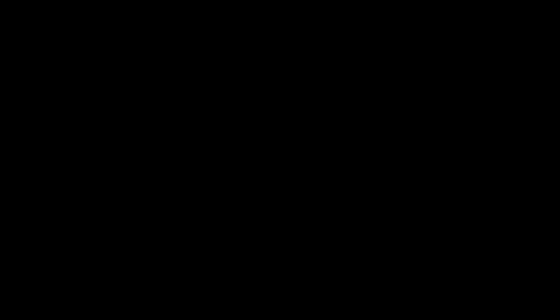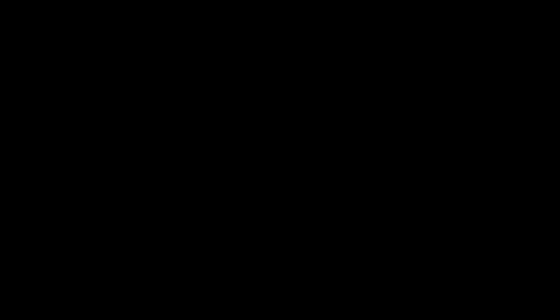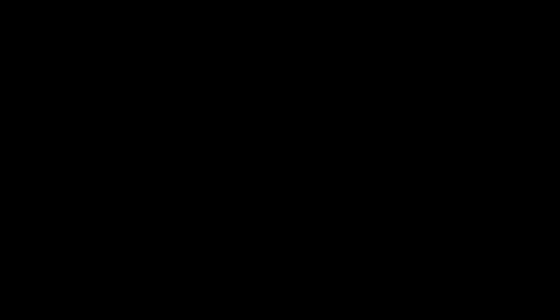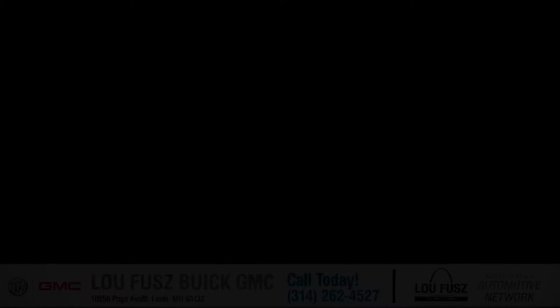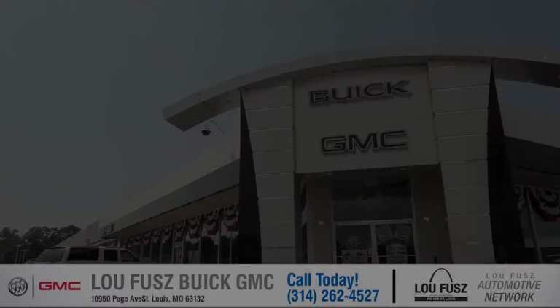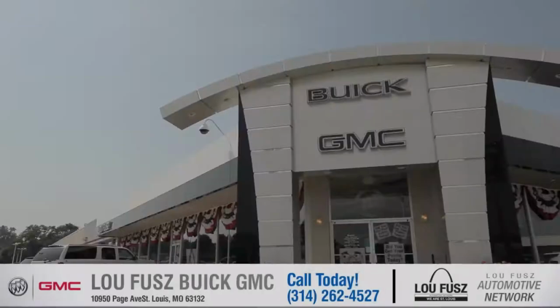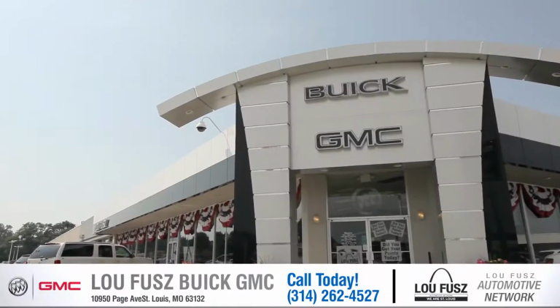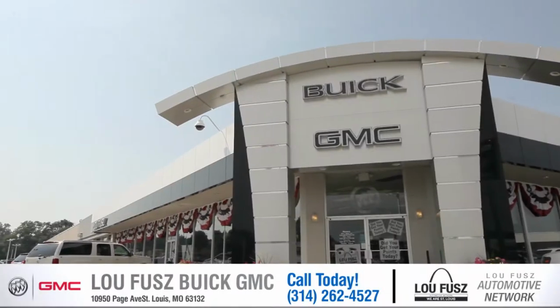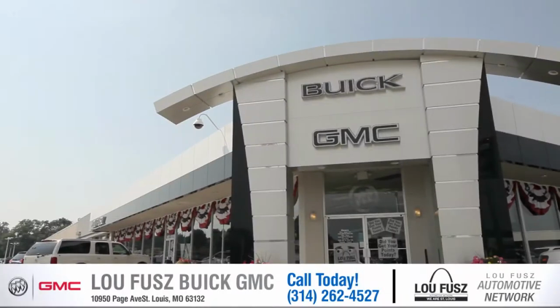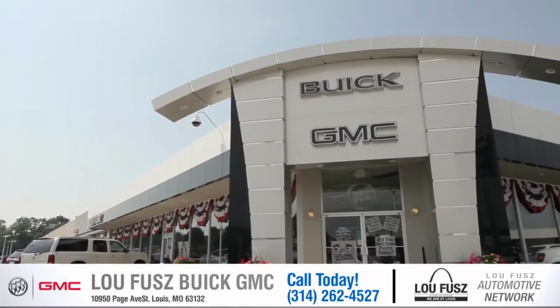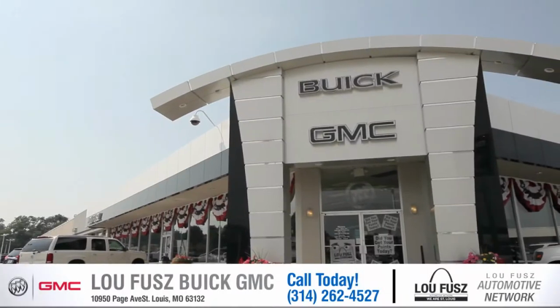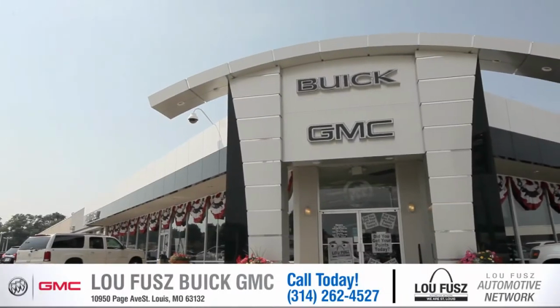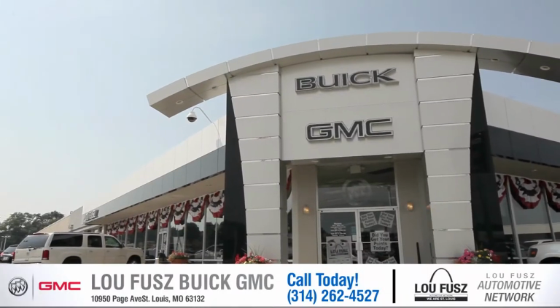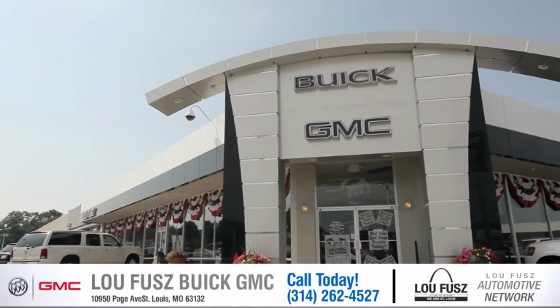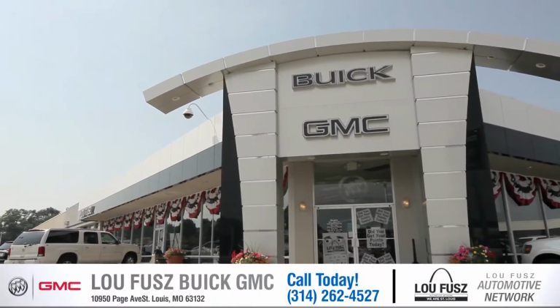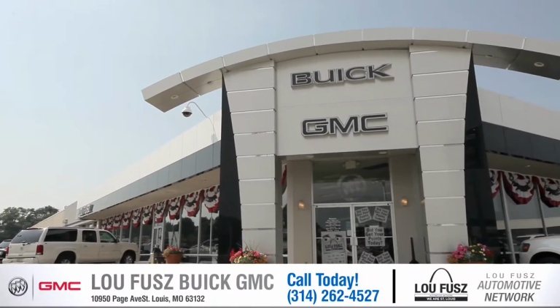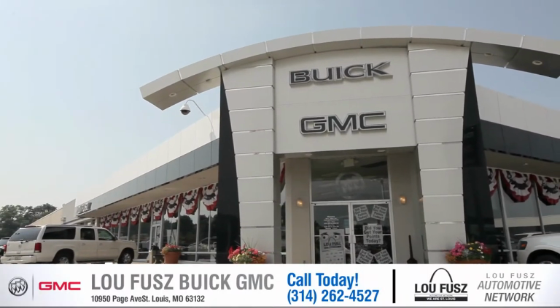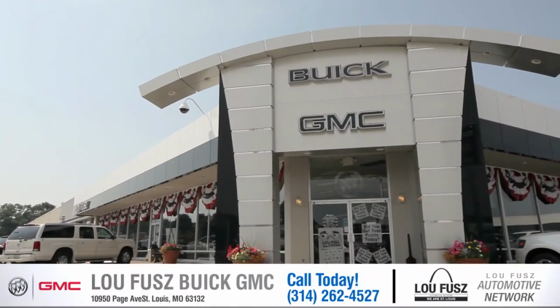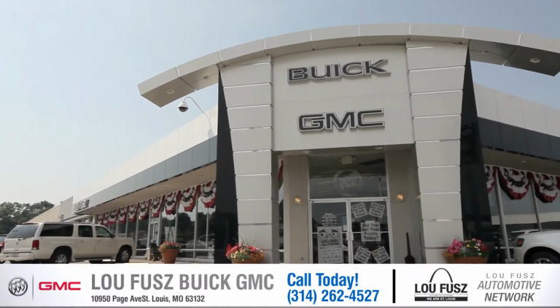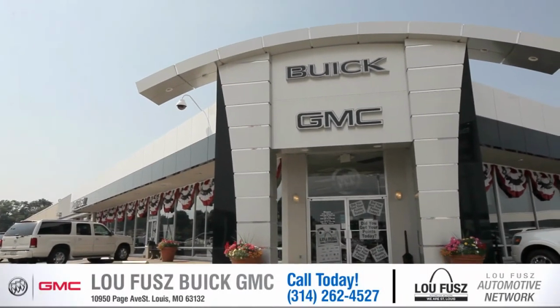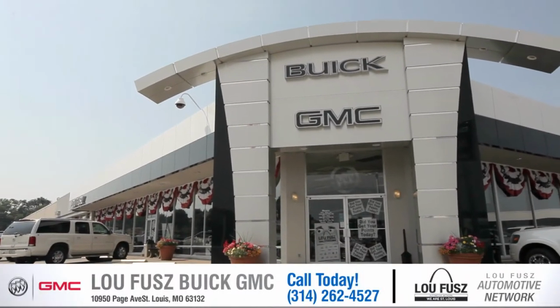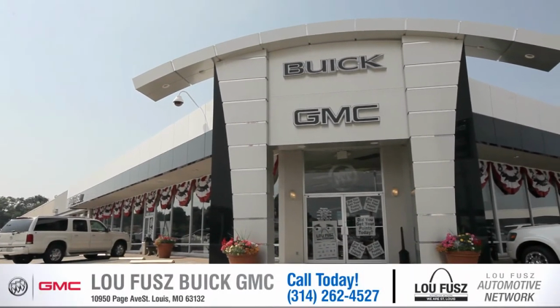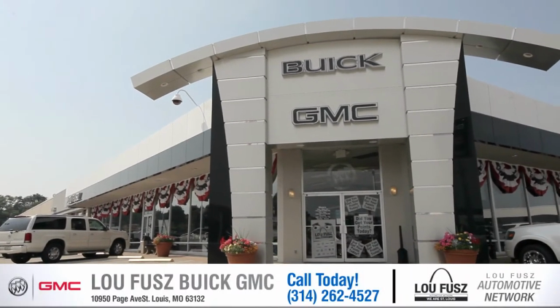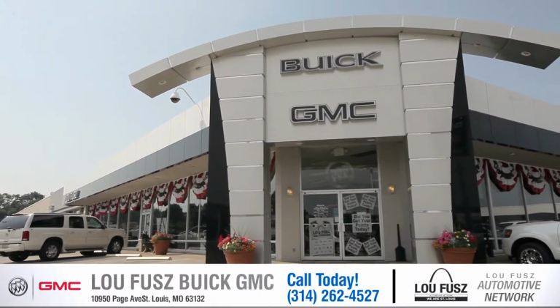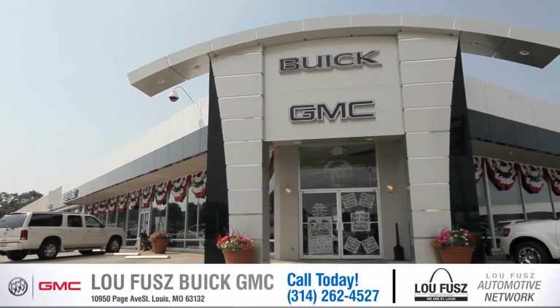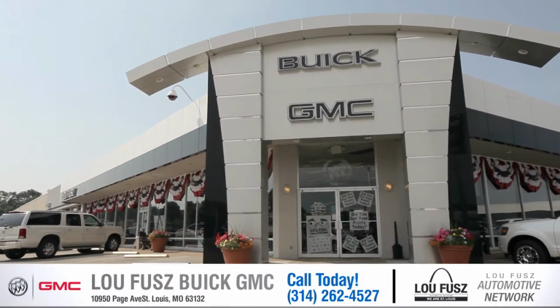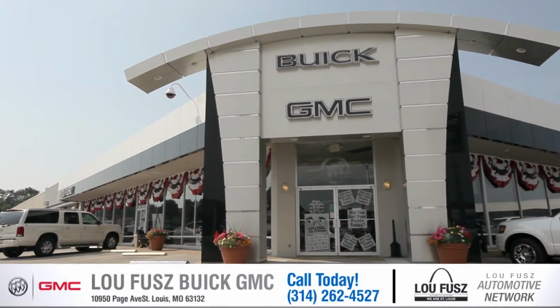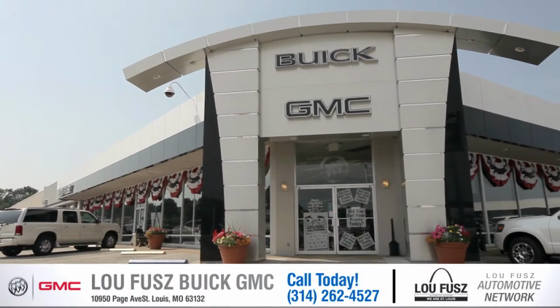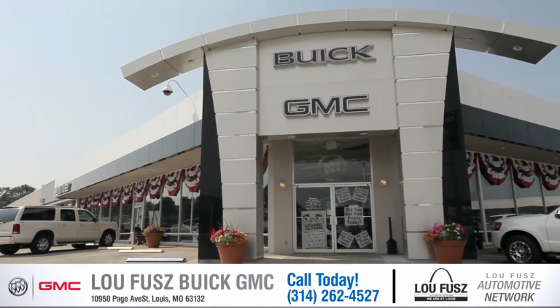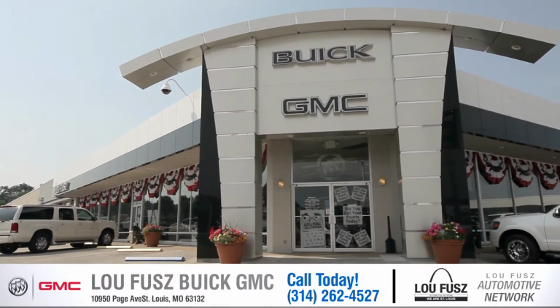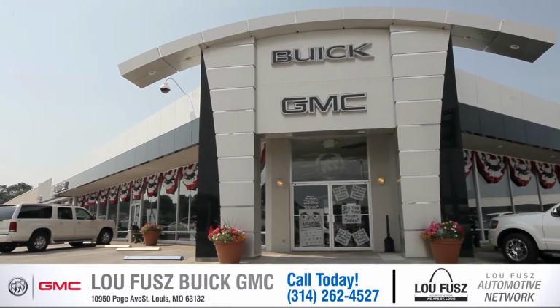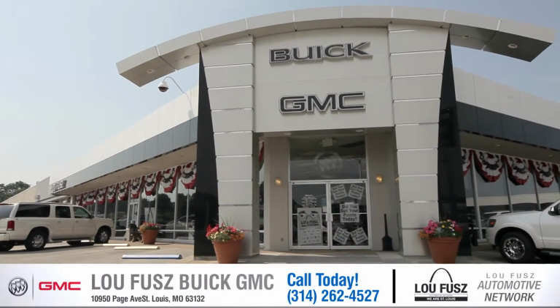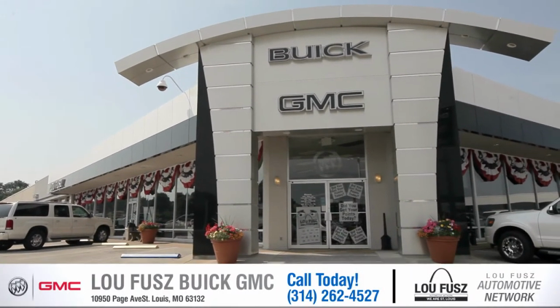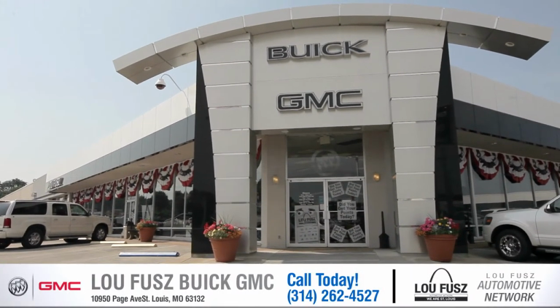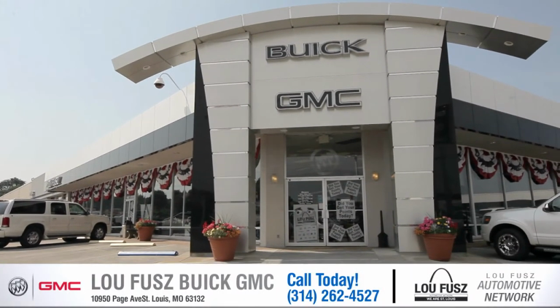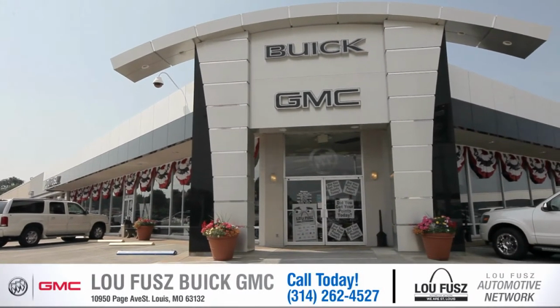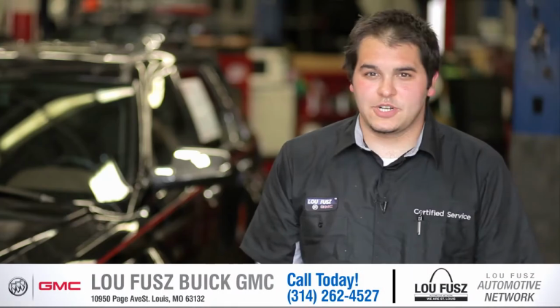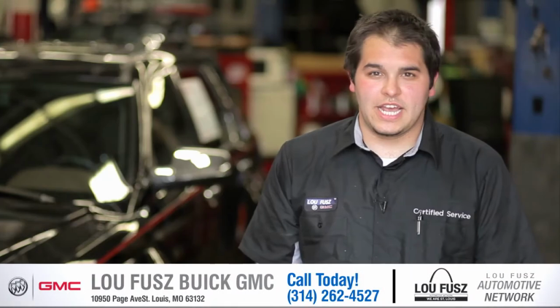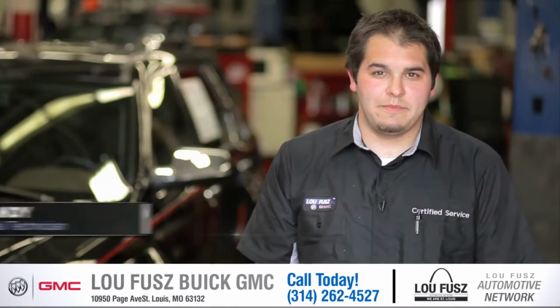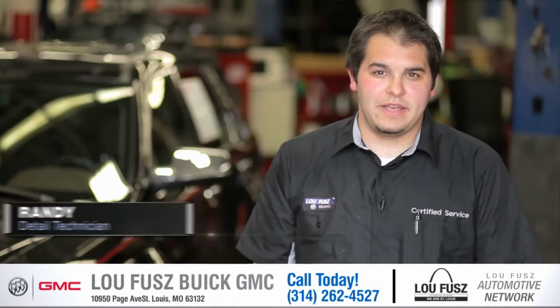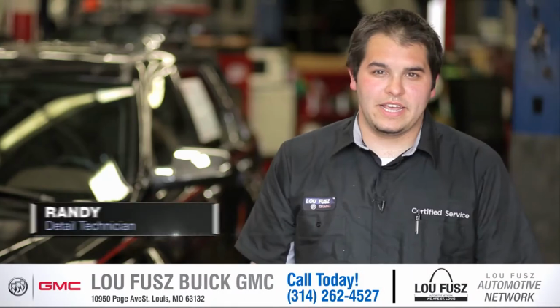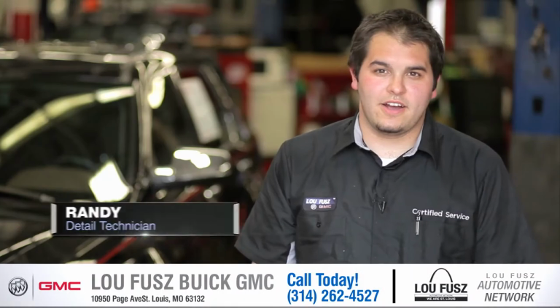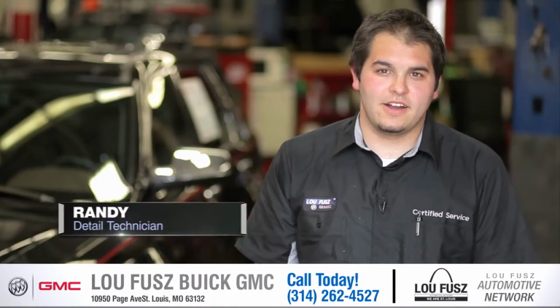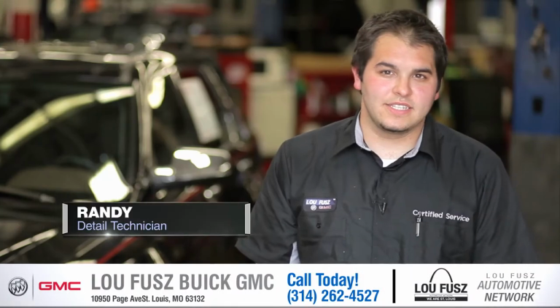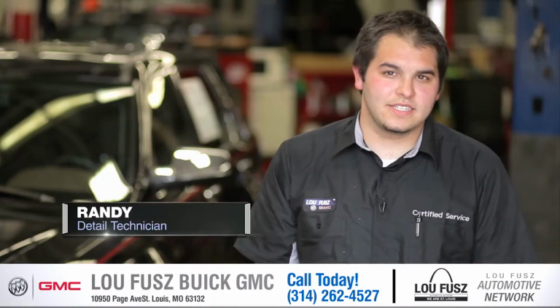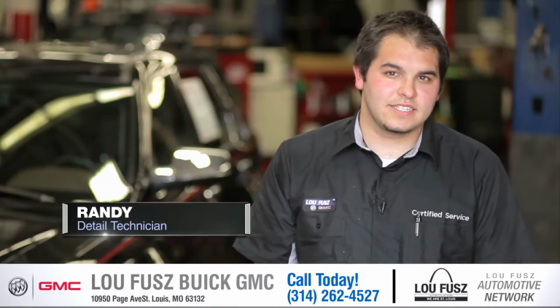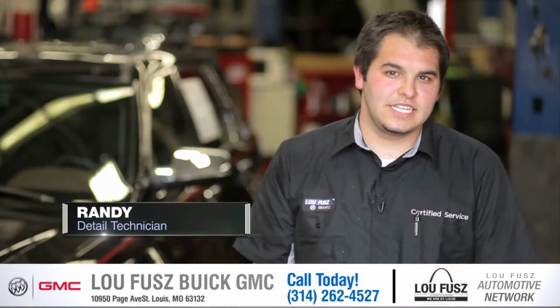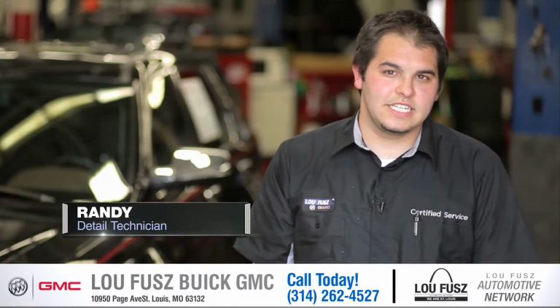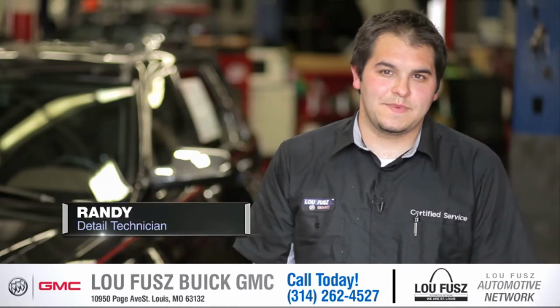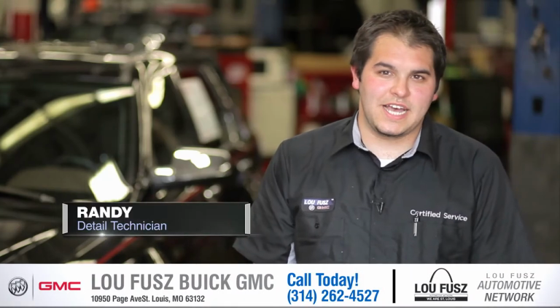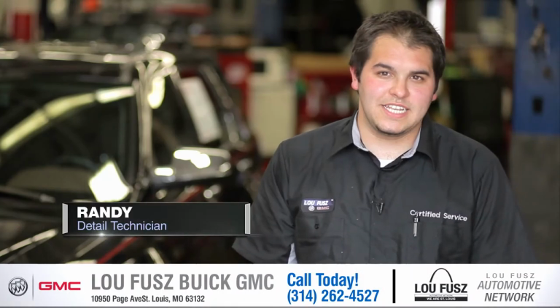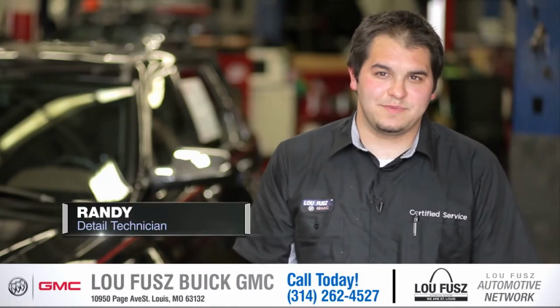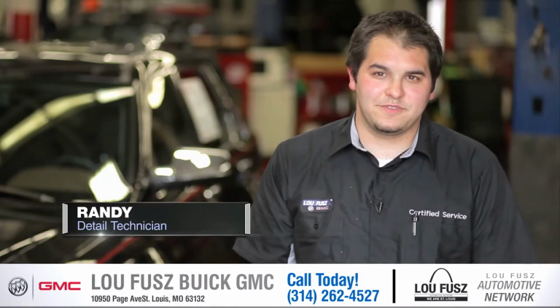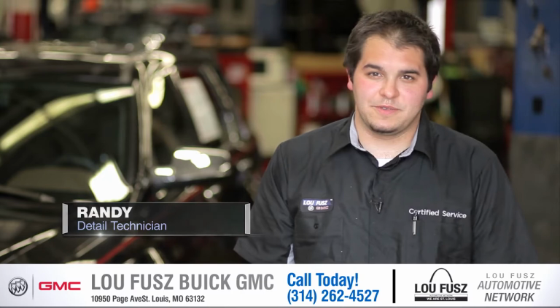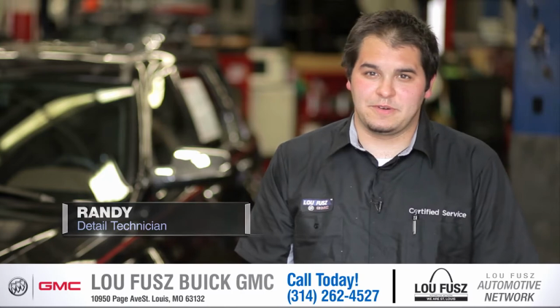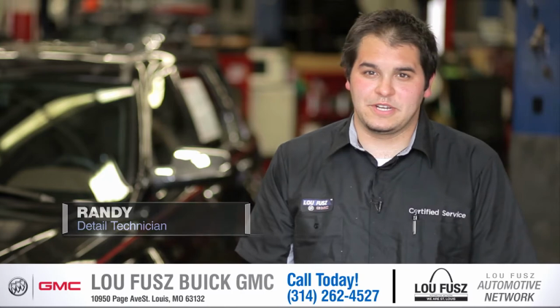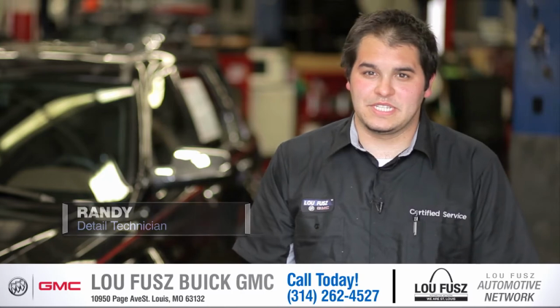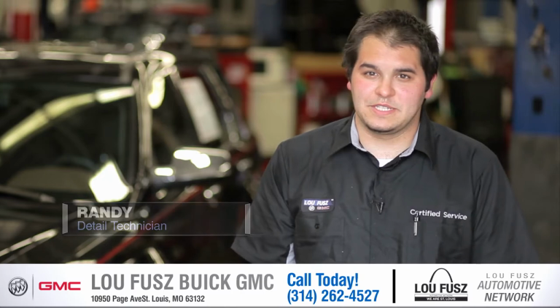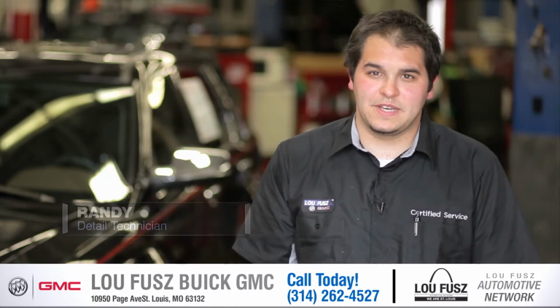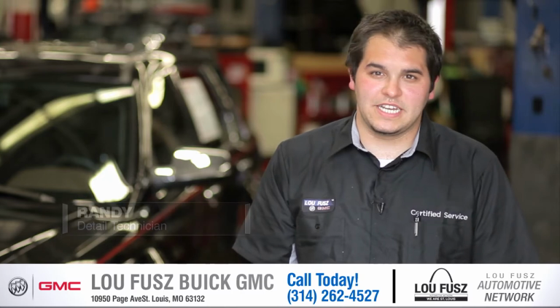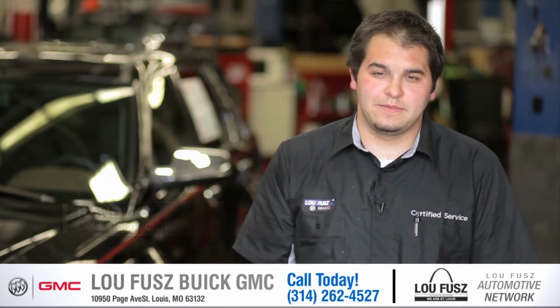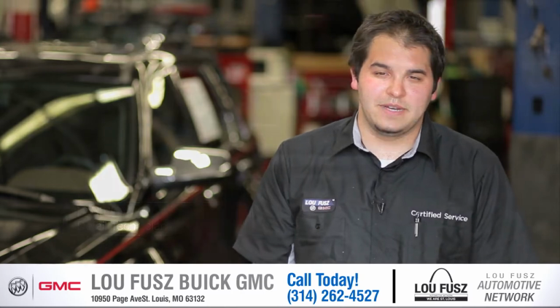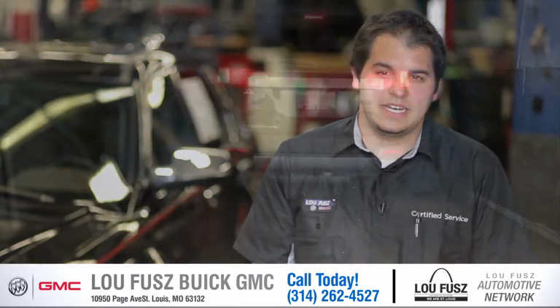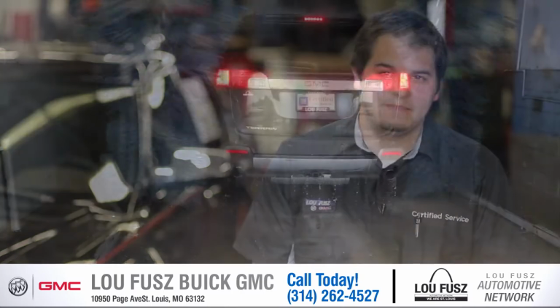I'm Randy at Lou Fuse. I'm a detailed guy. We try and make cars as clean as possible for the person that's picking them up.